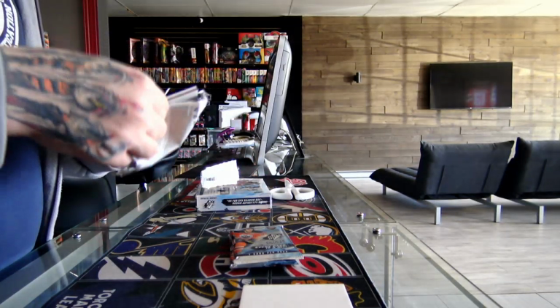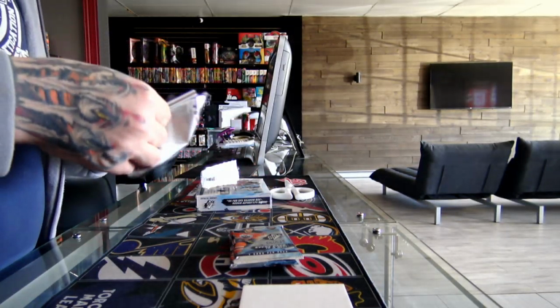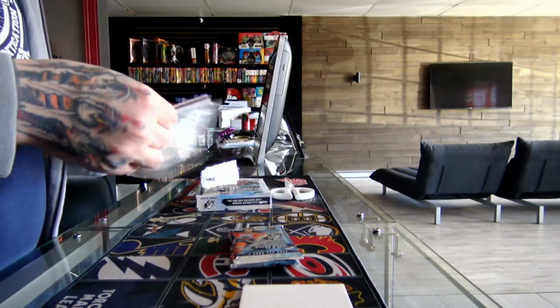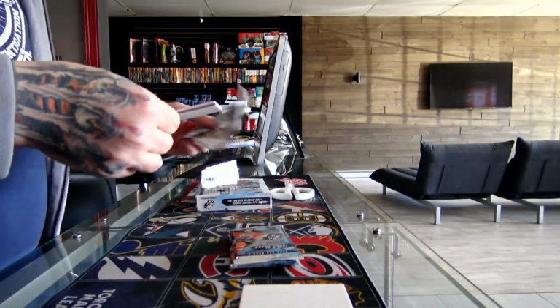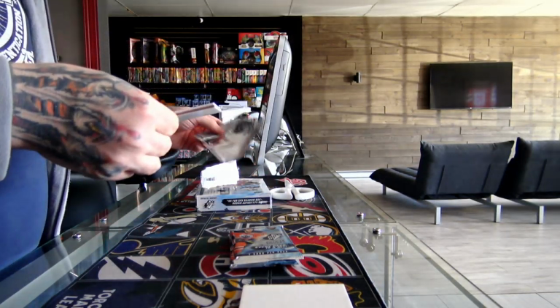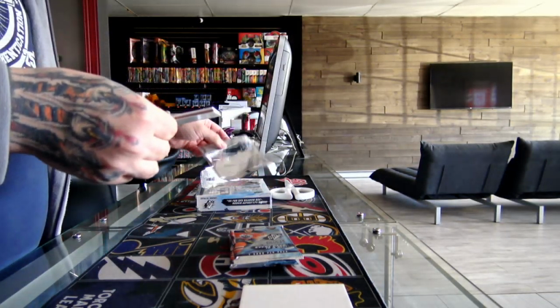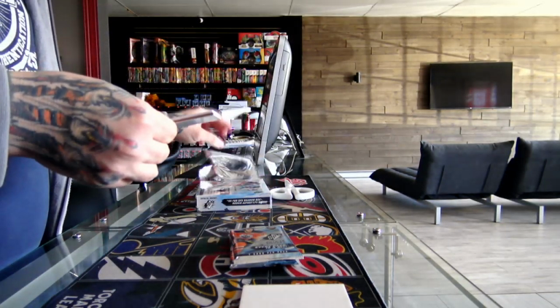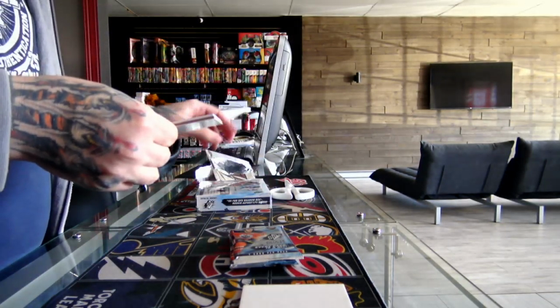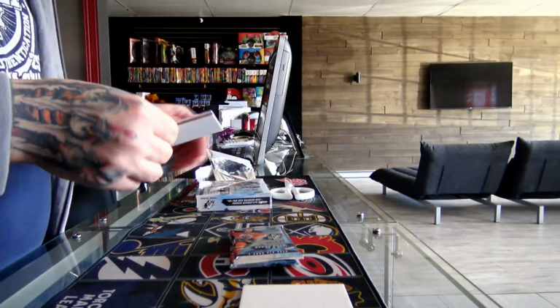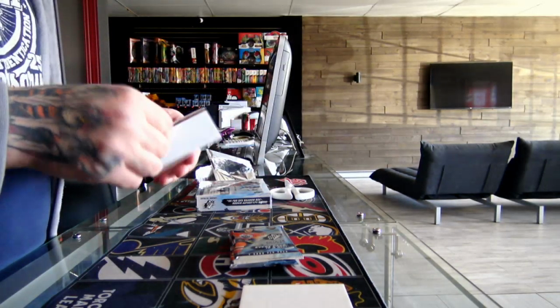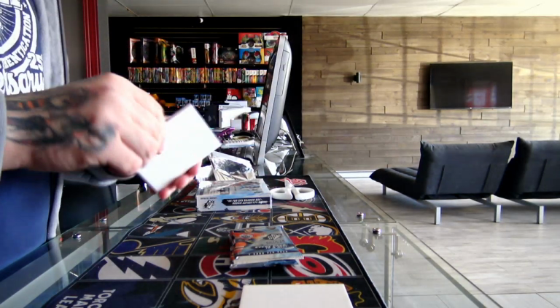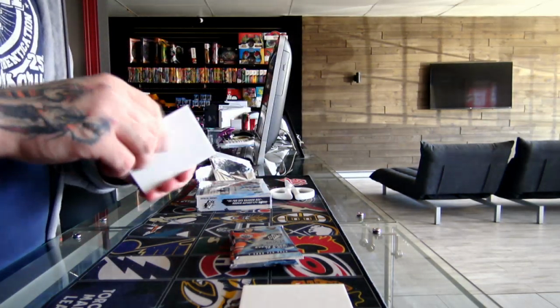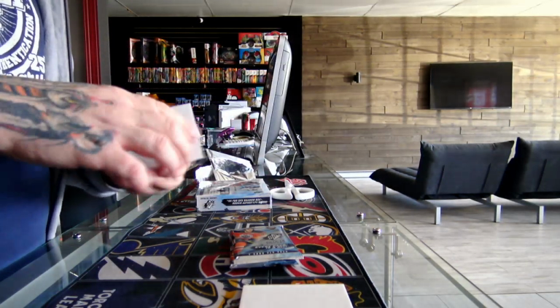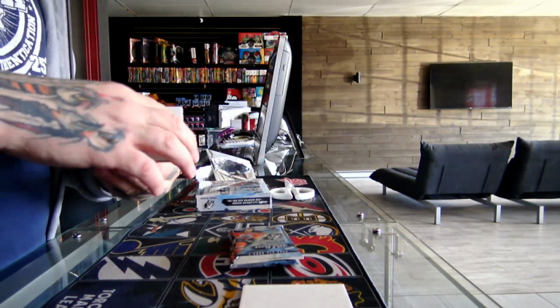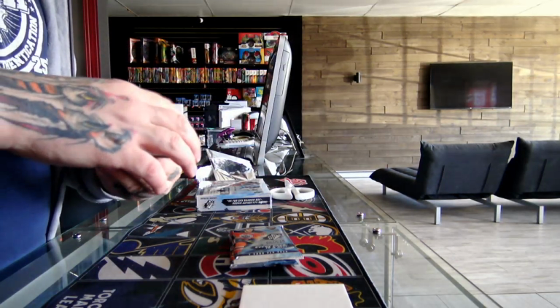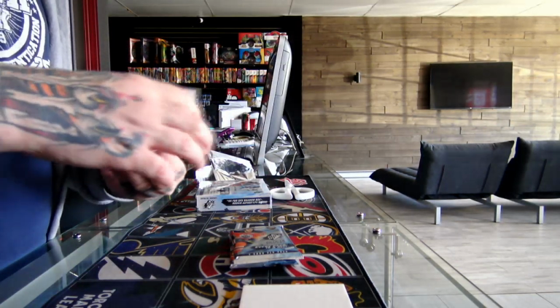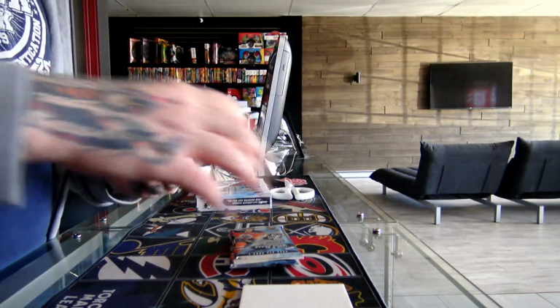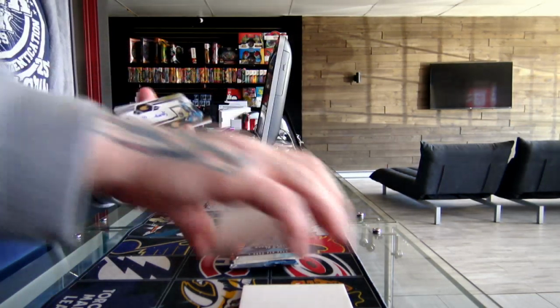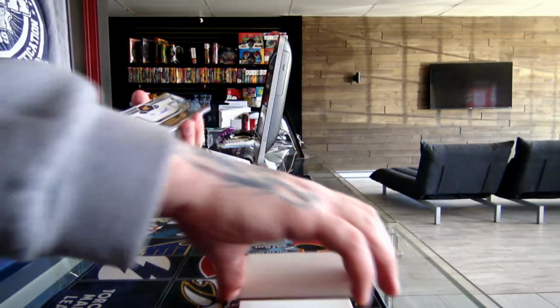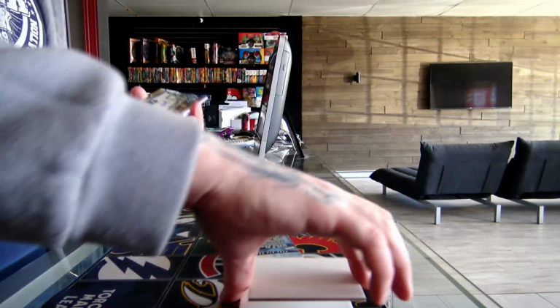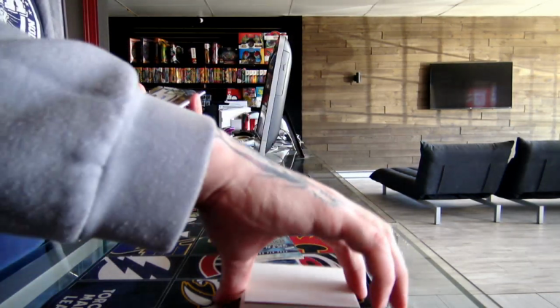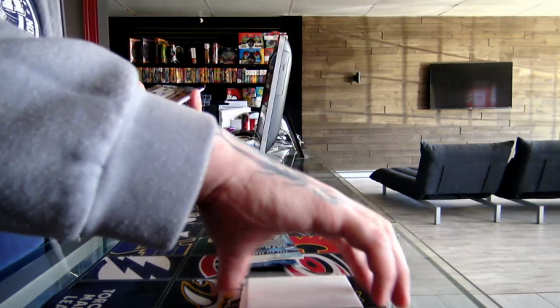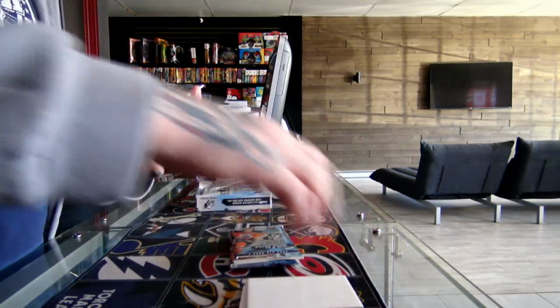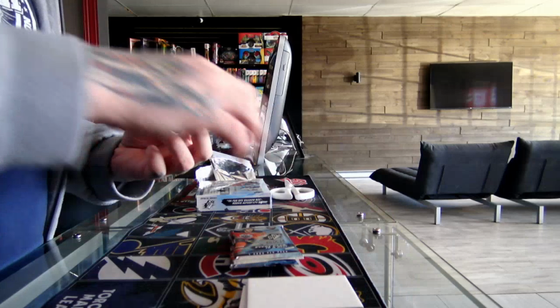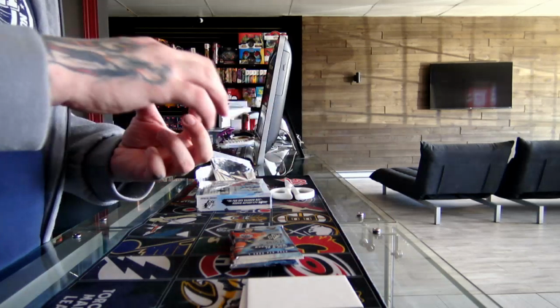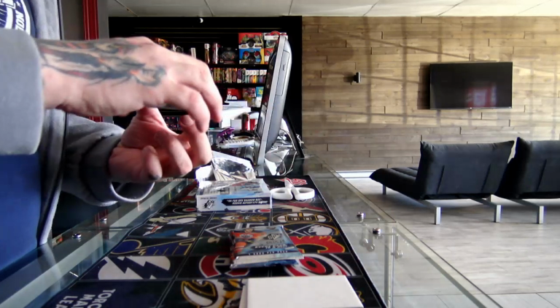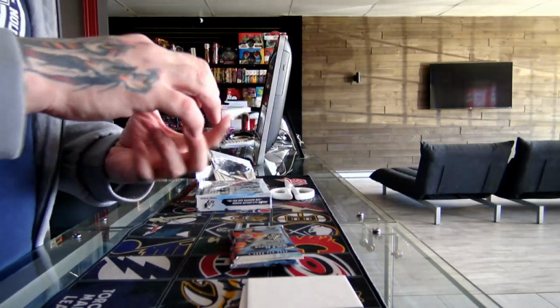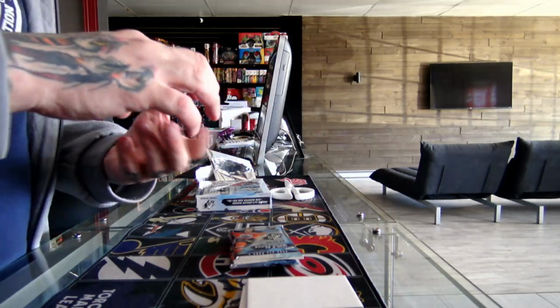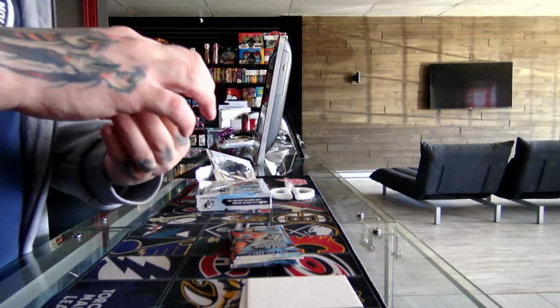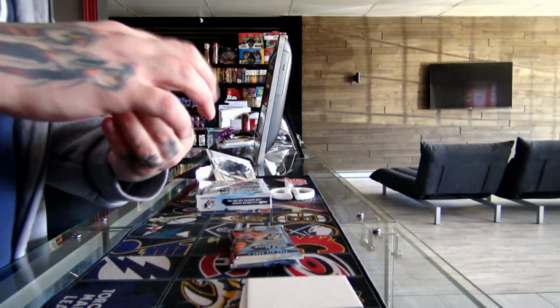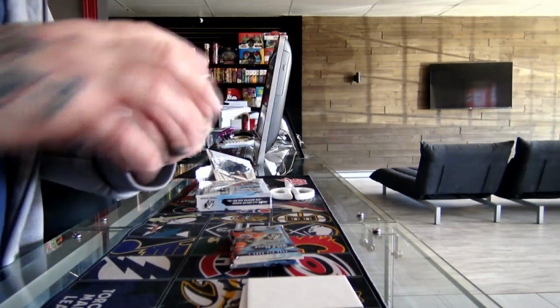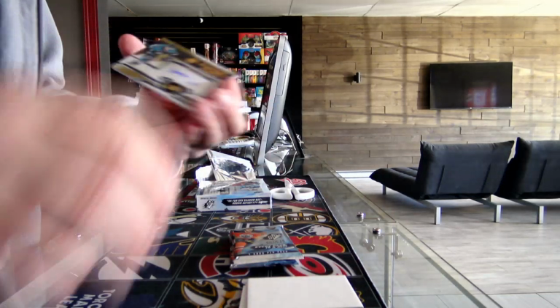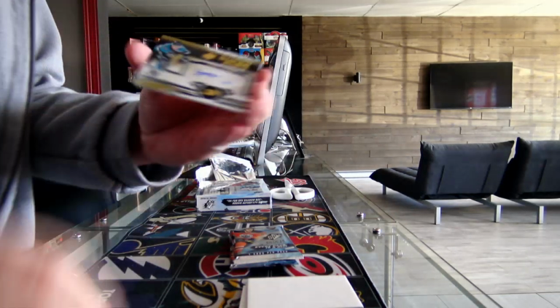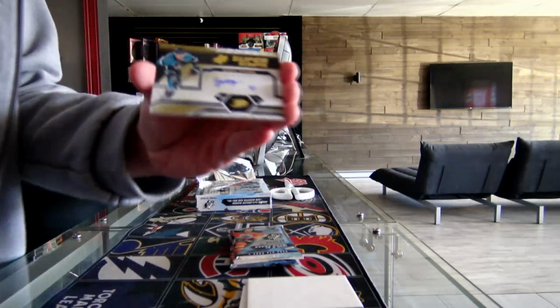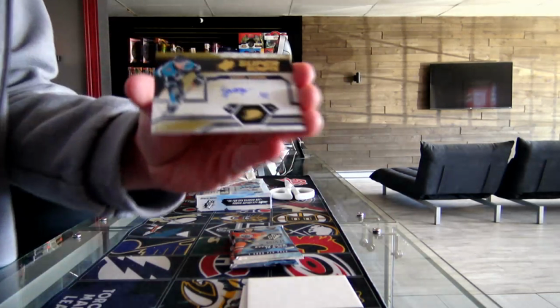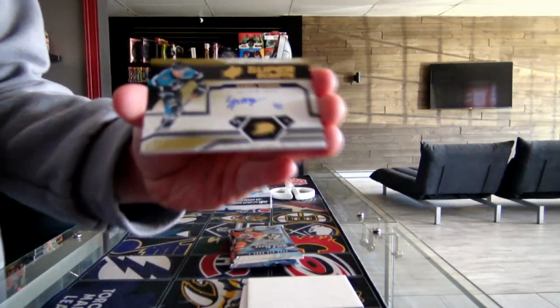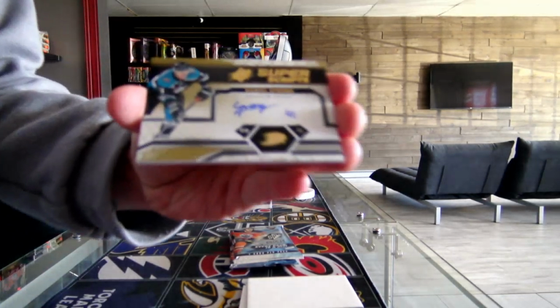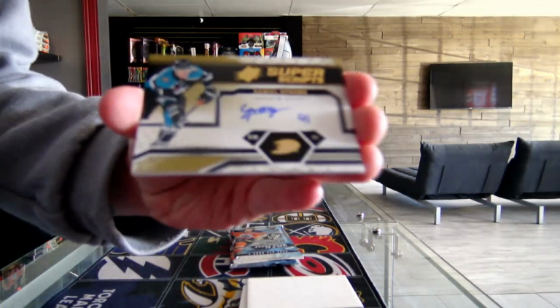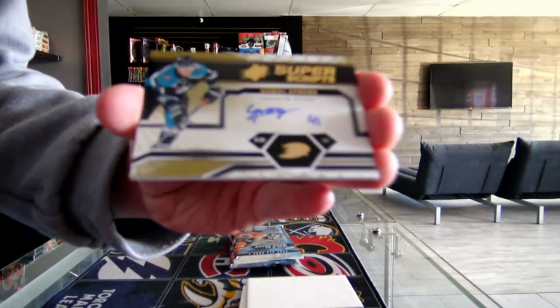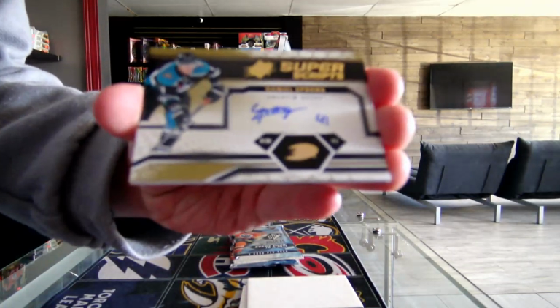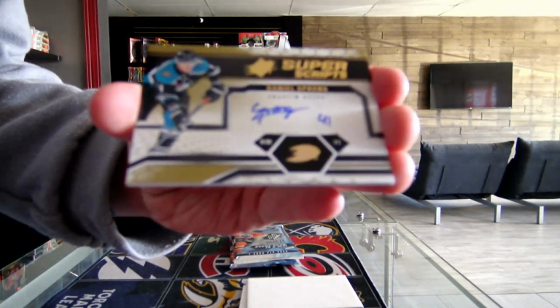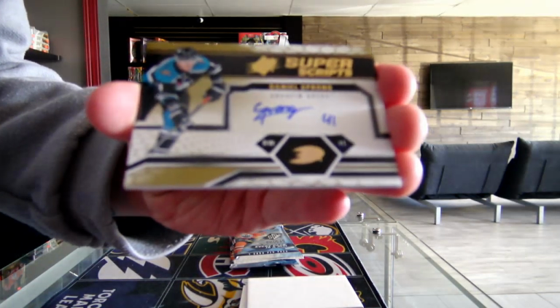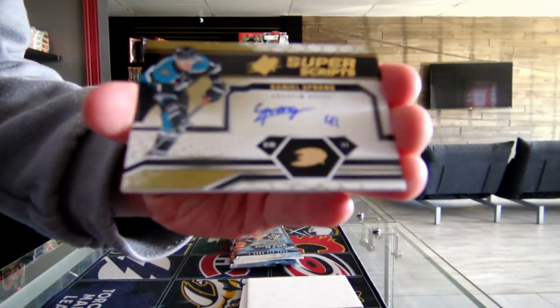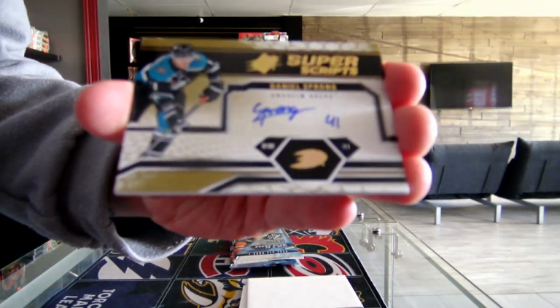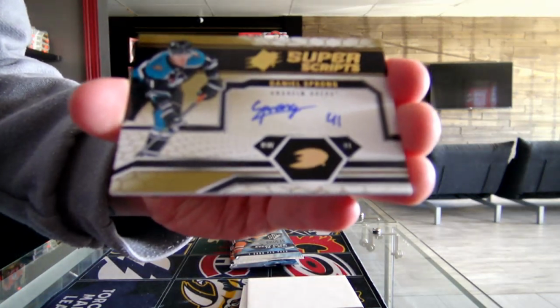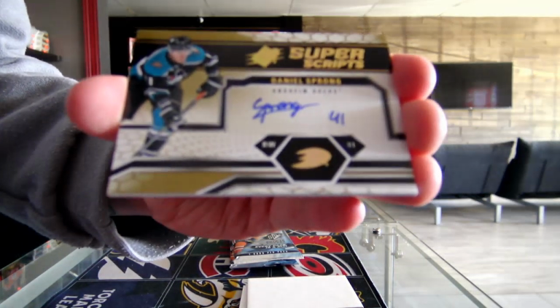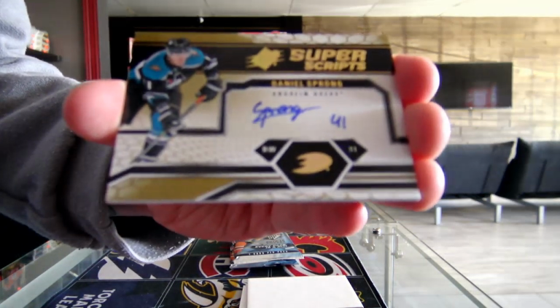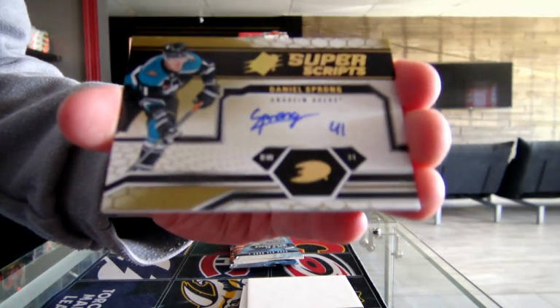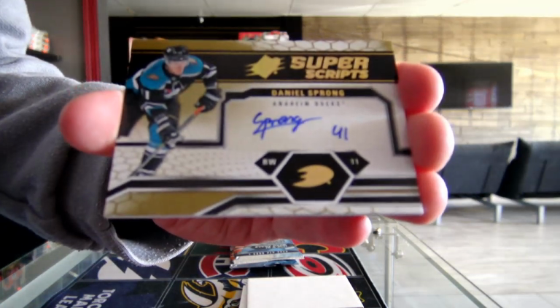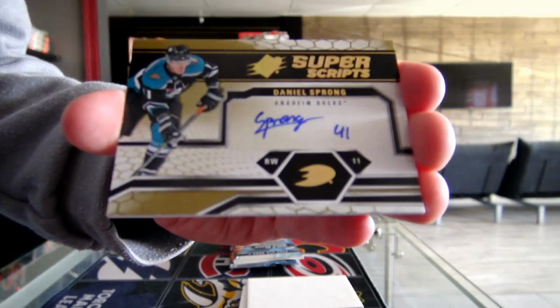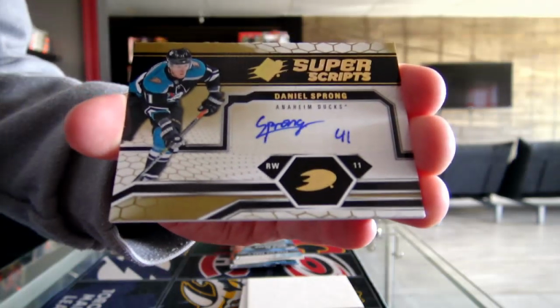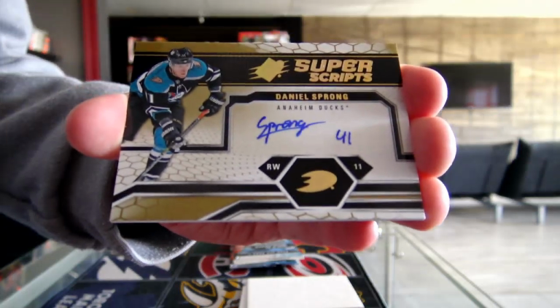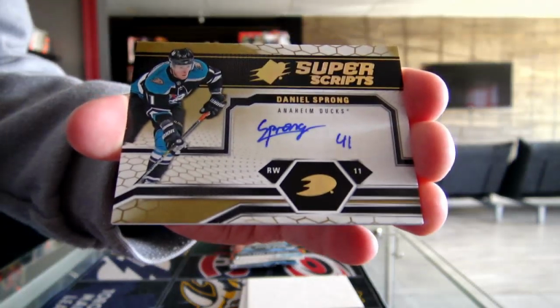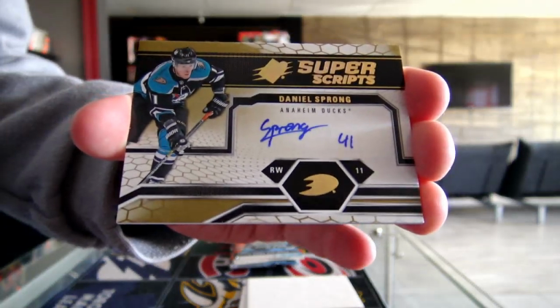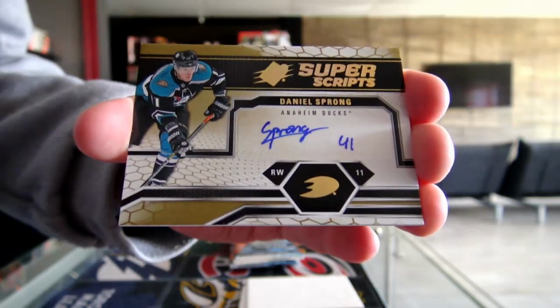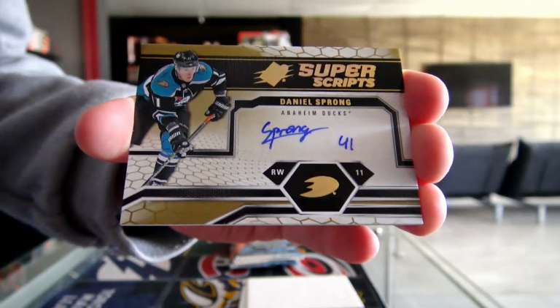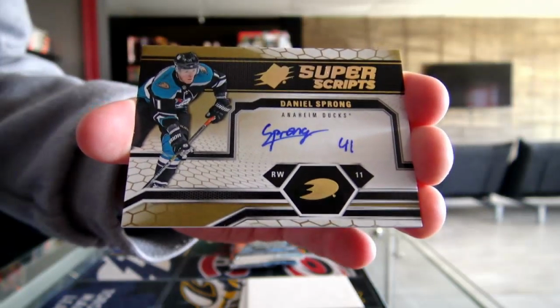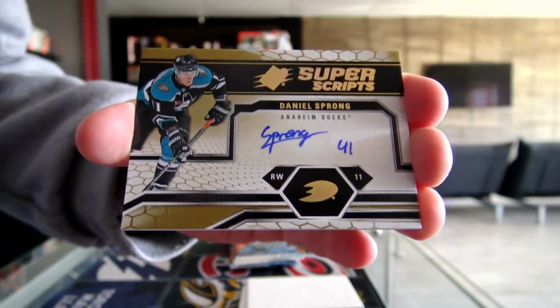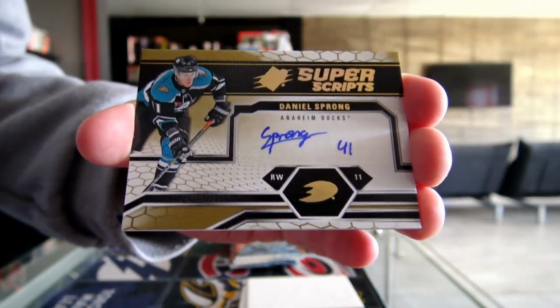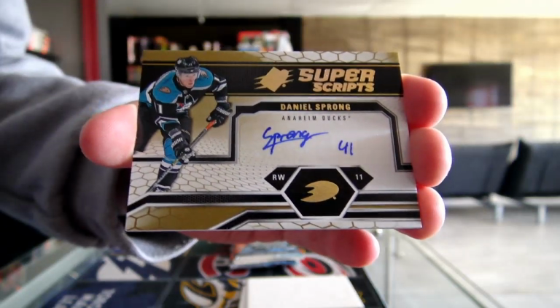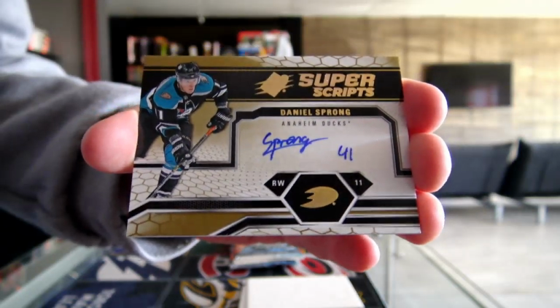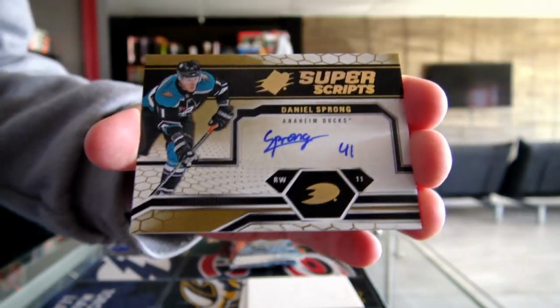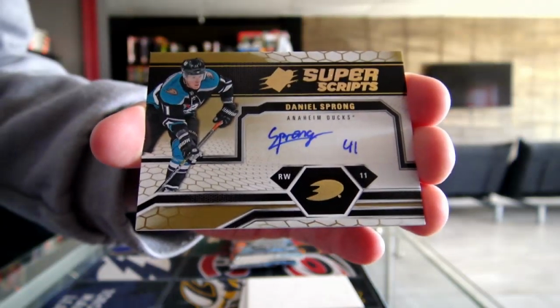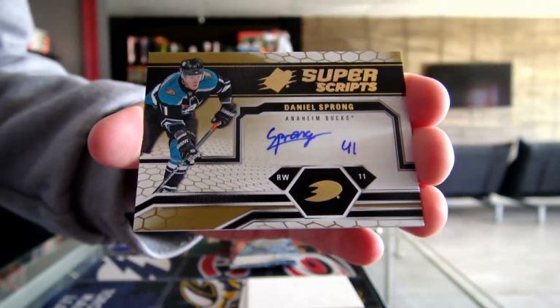Next, we have Super Scripts for the Anaheim Ducks — Daniel Sprong.